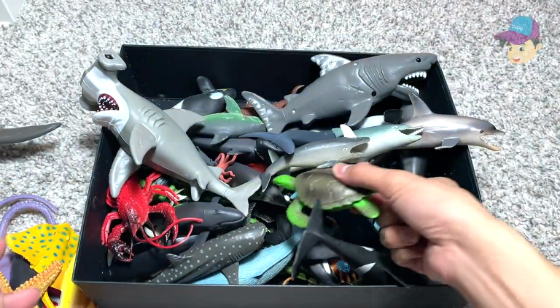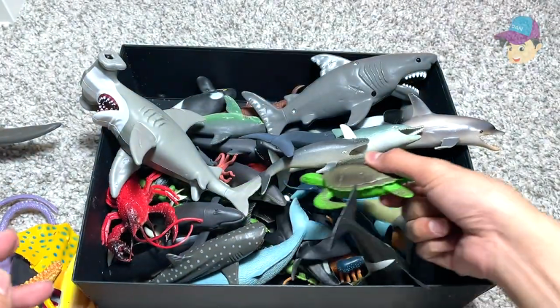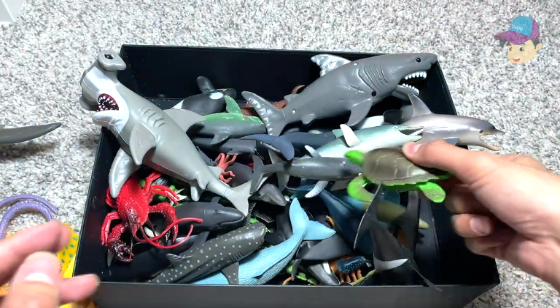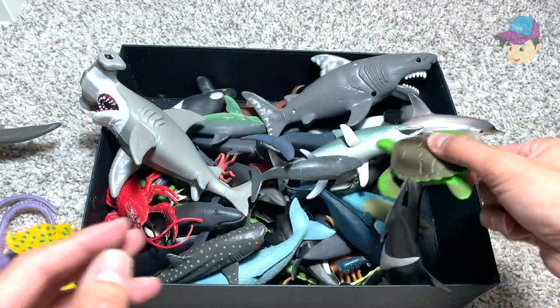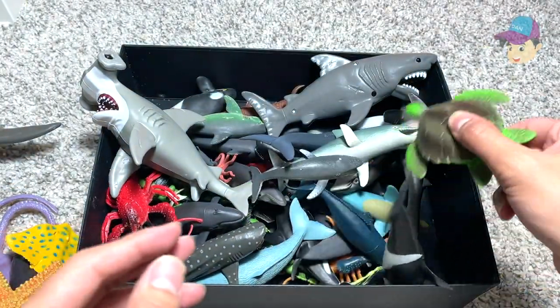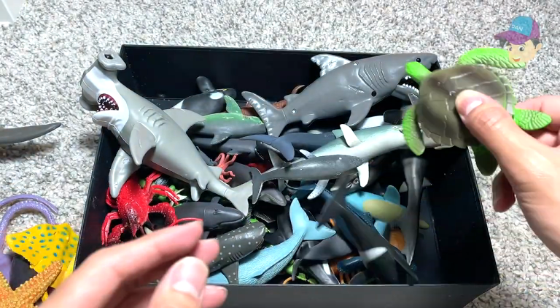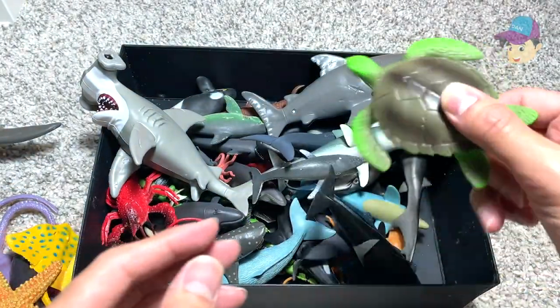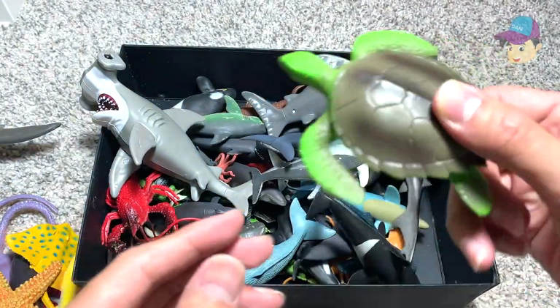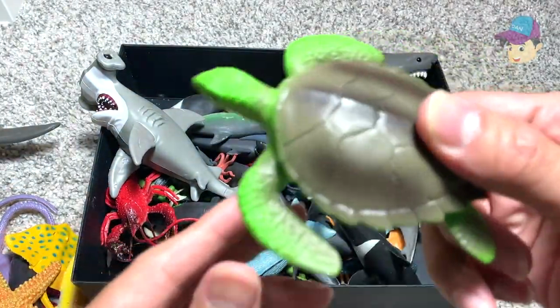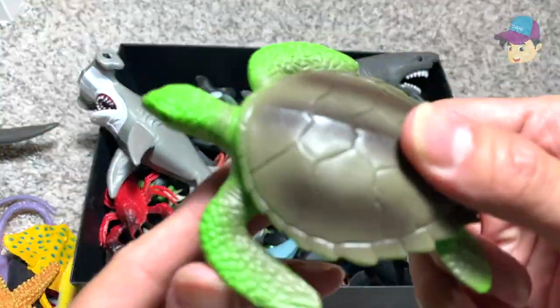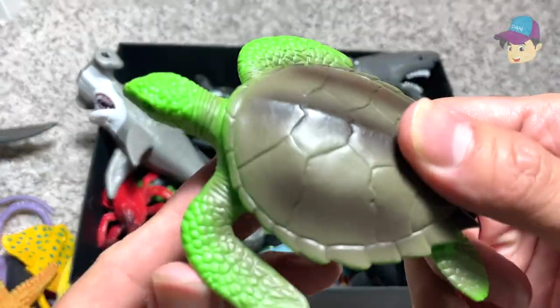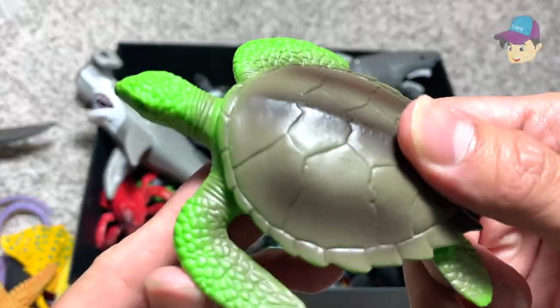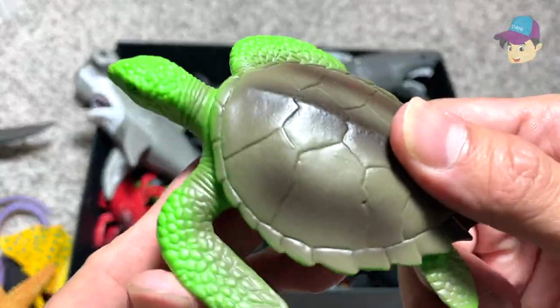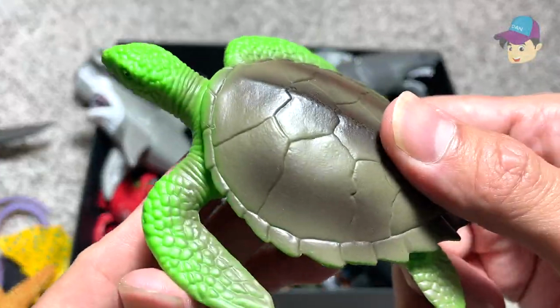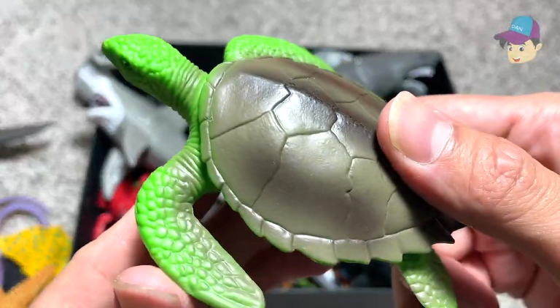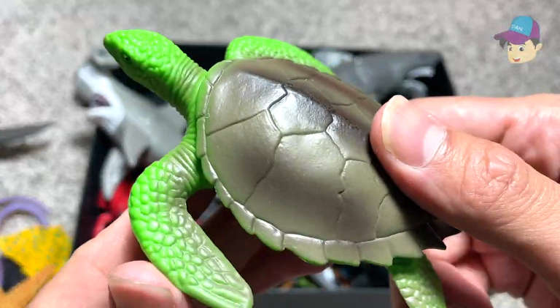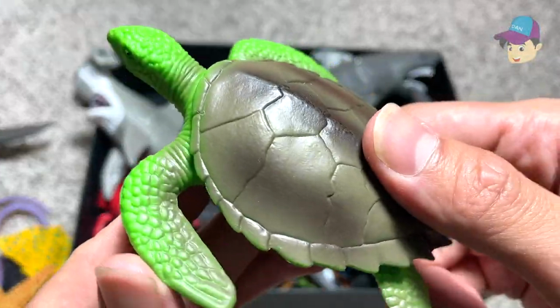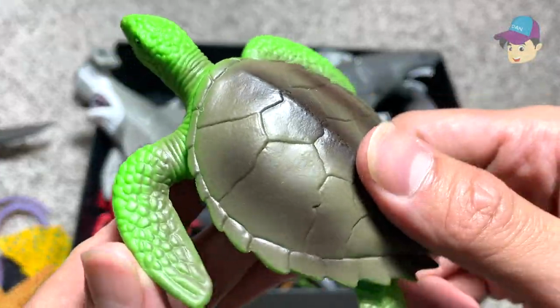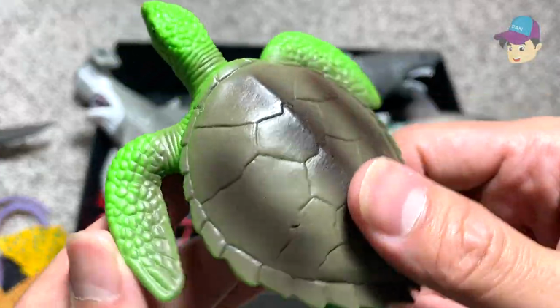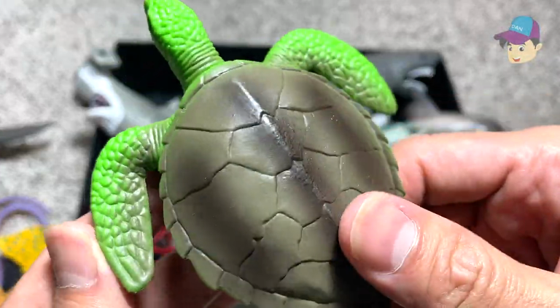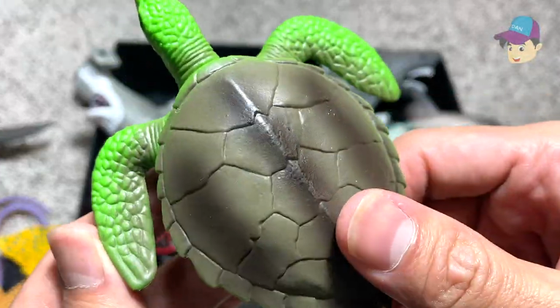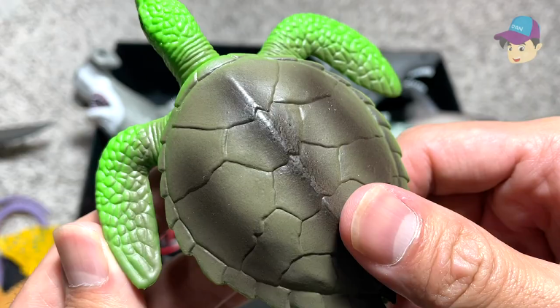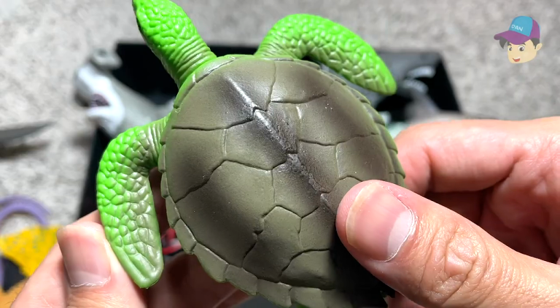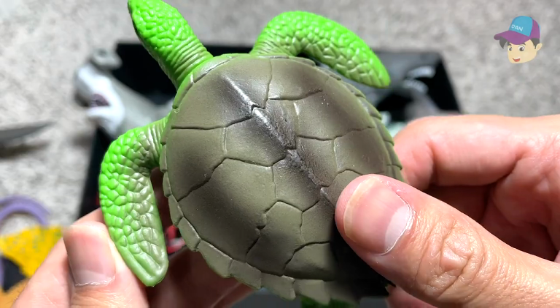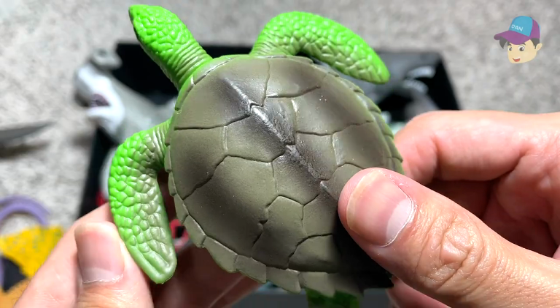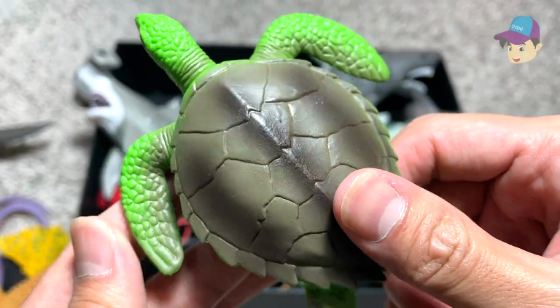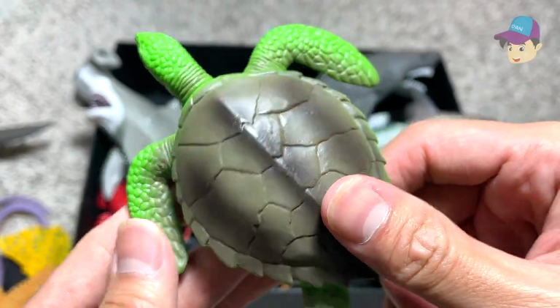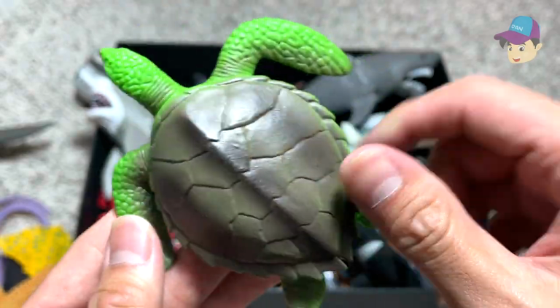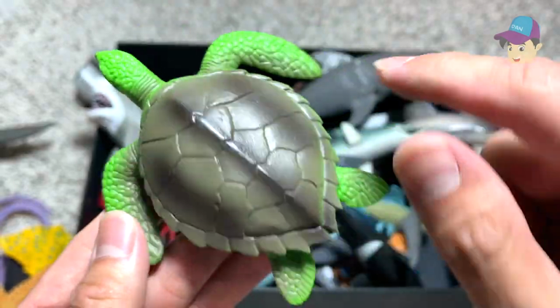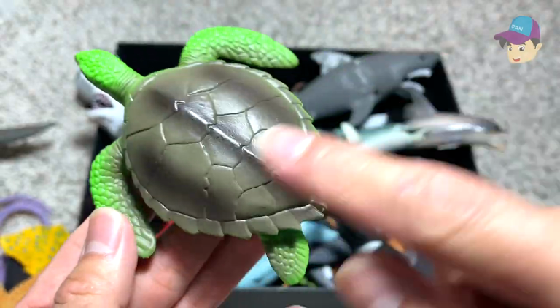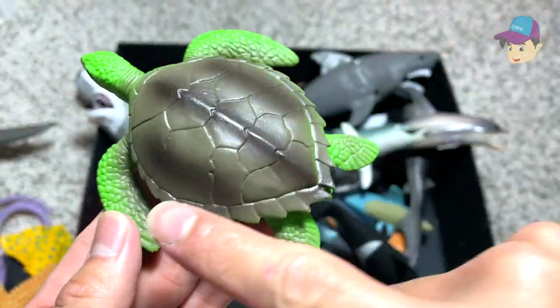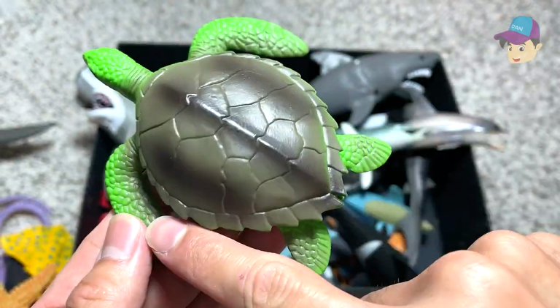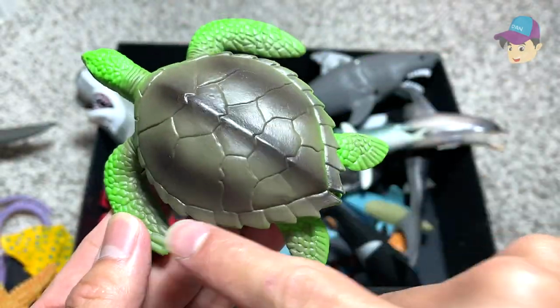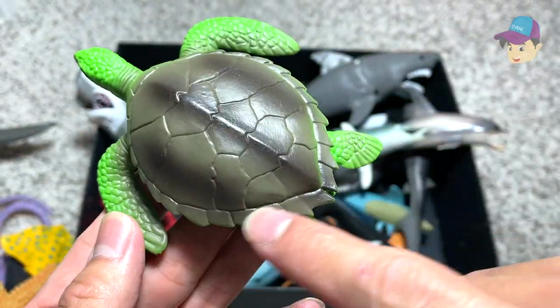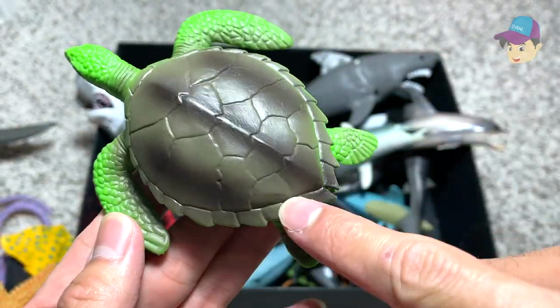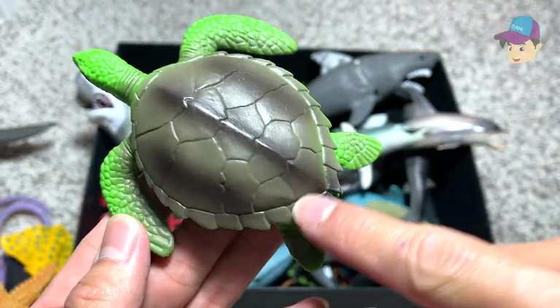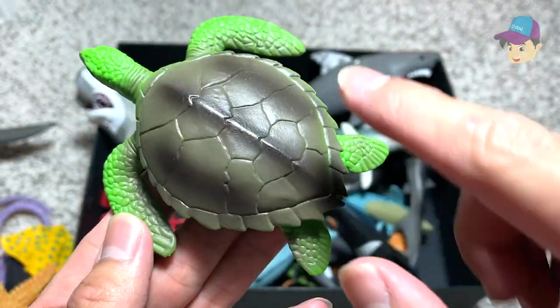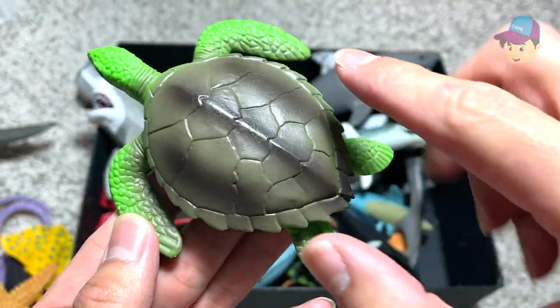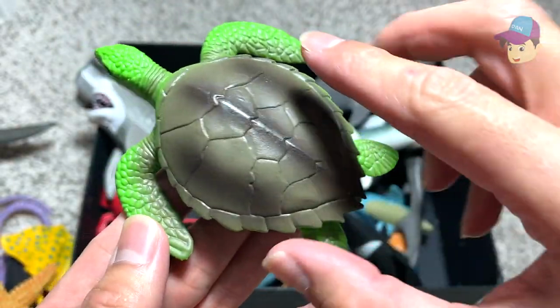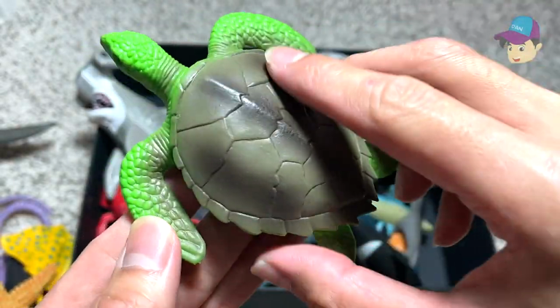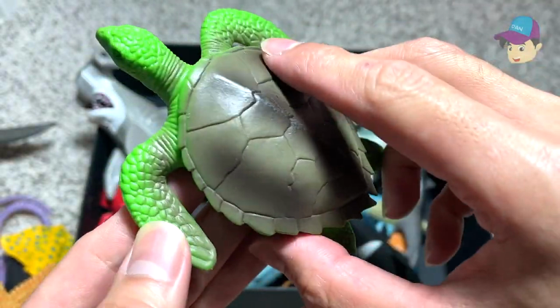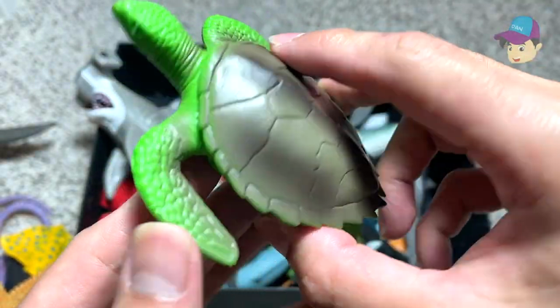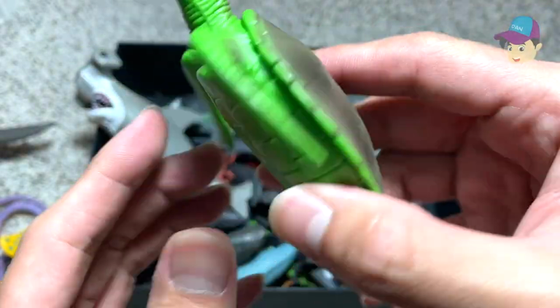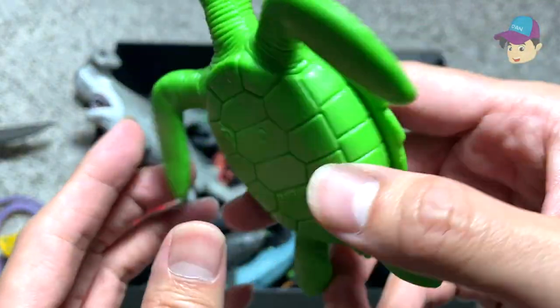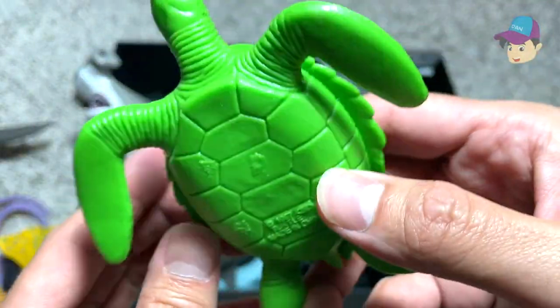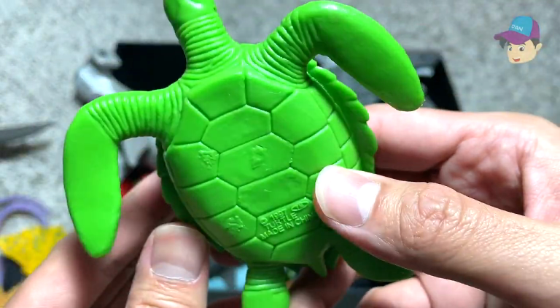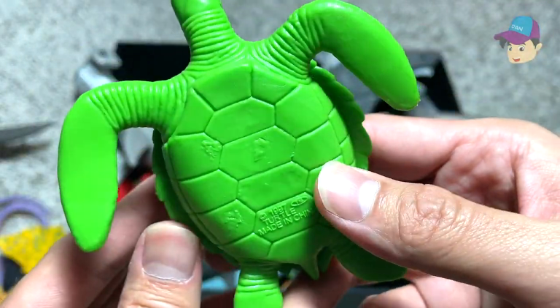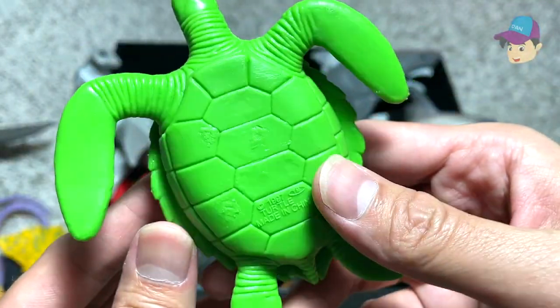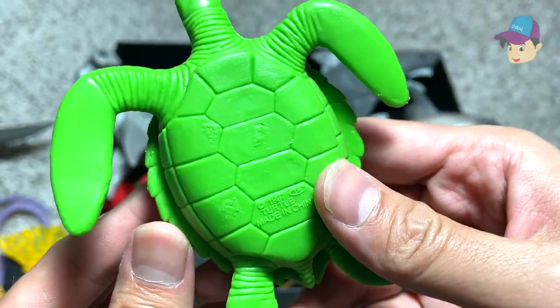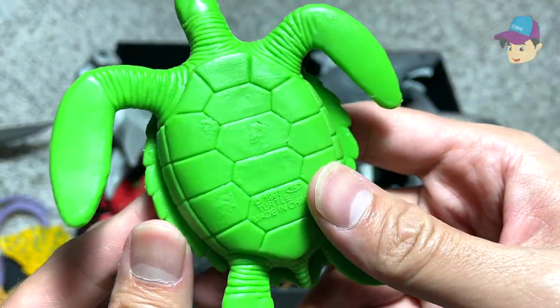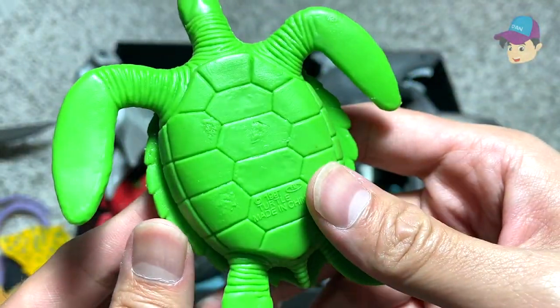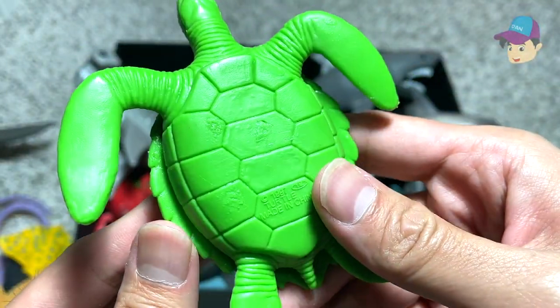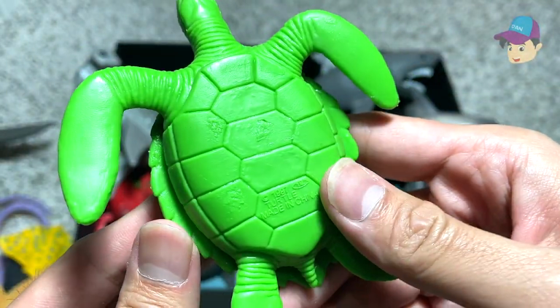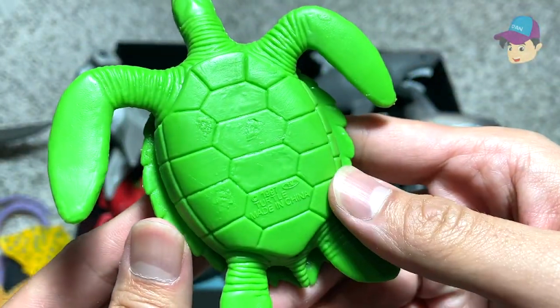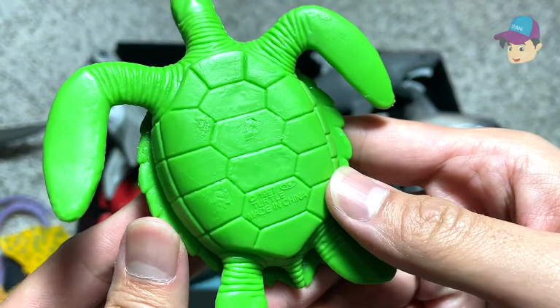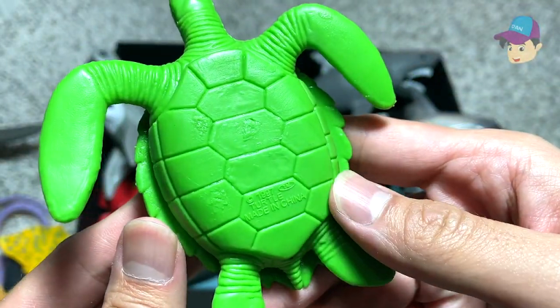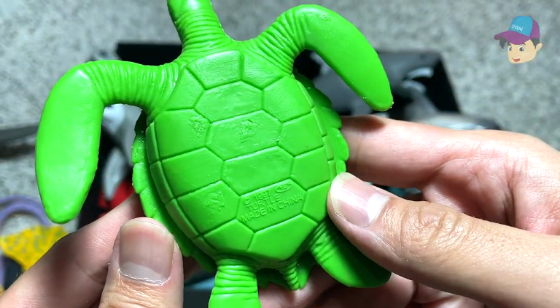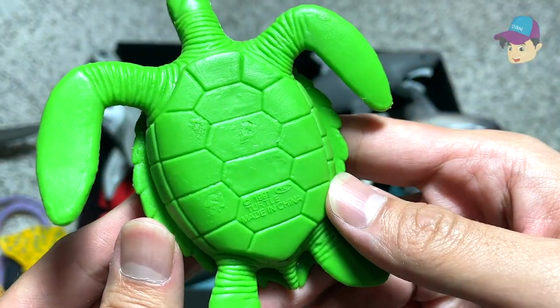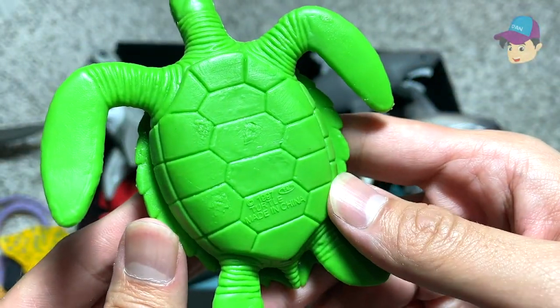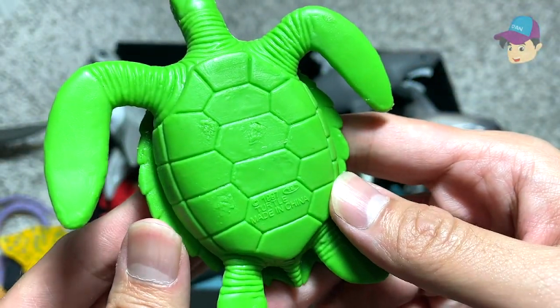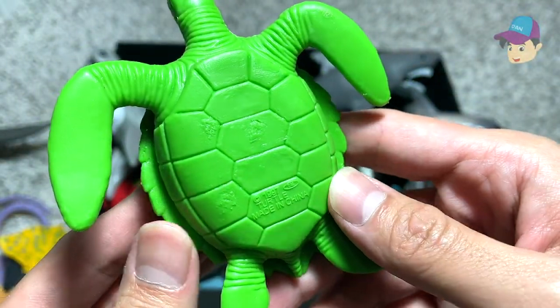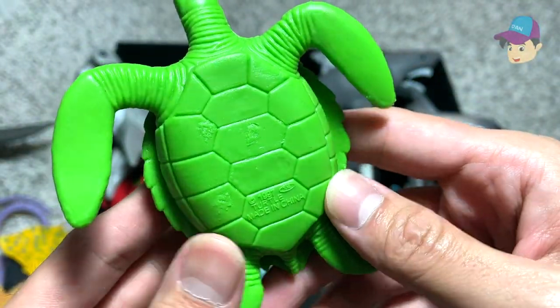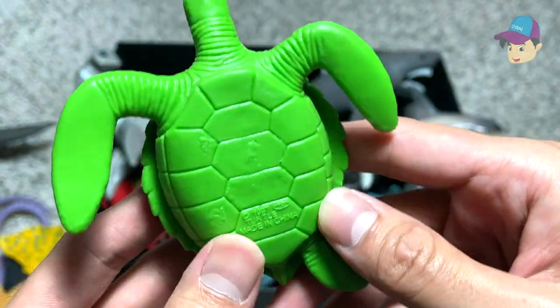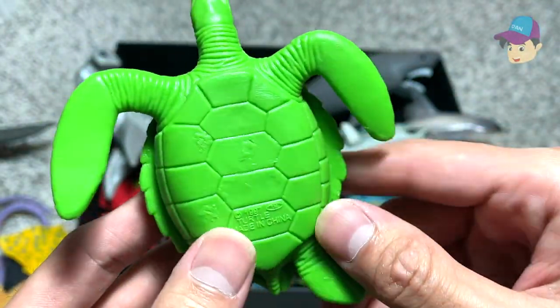We have a starfish right over here — a beautiful and colorful starfish. Green sea turtle! You can see its four flippers, and if you flip it over you can see its really nice patterns on the back.